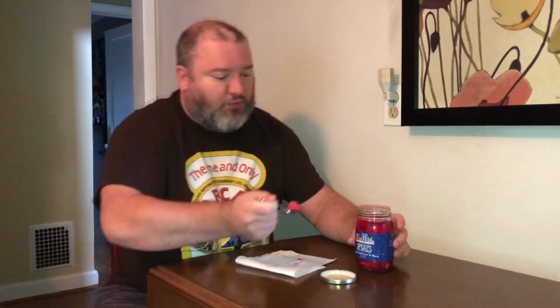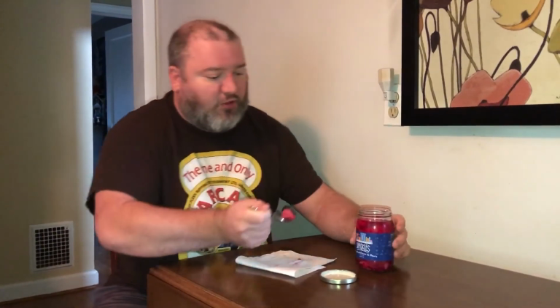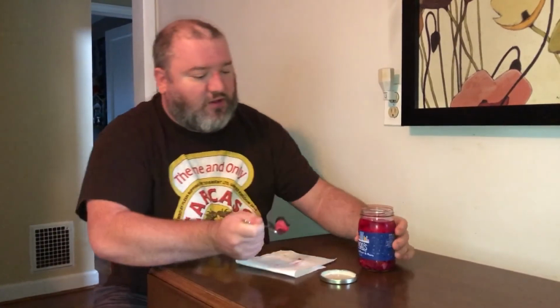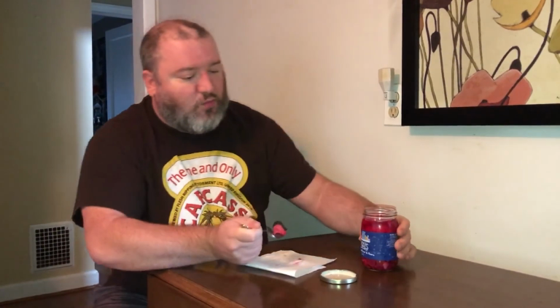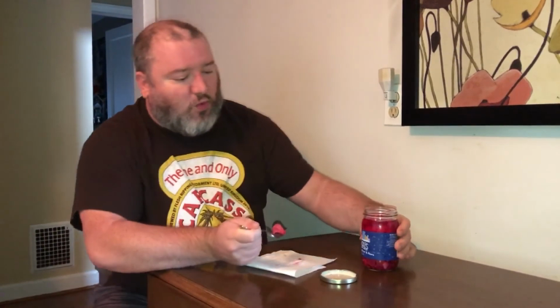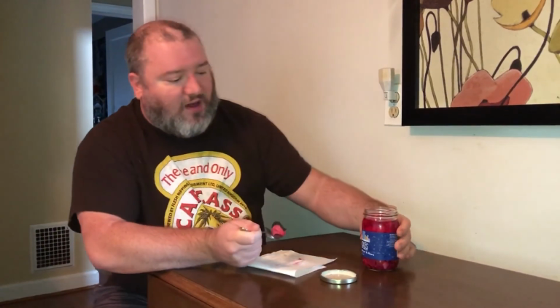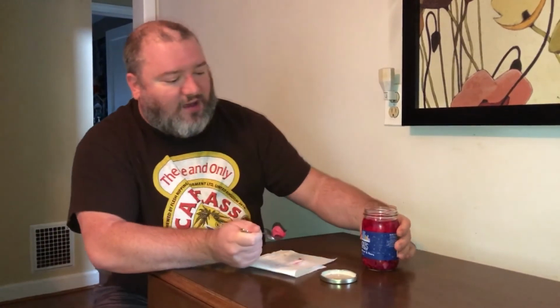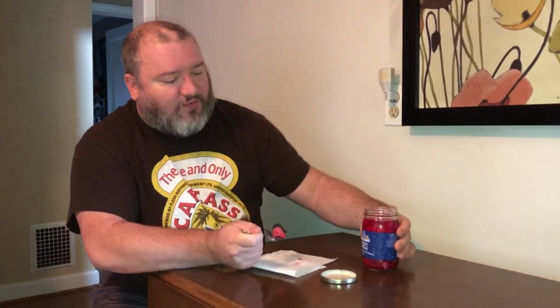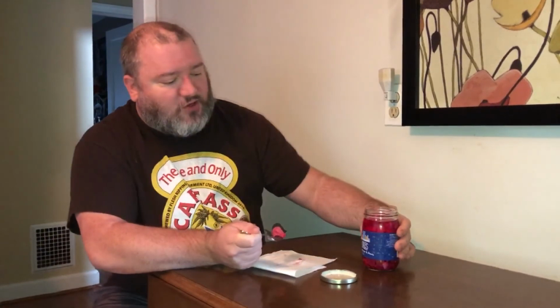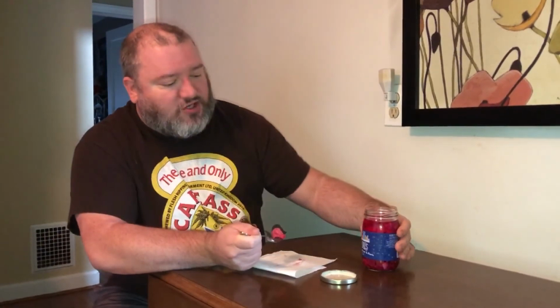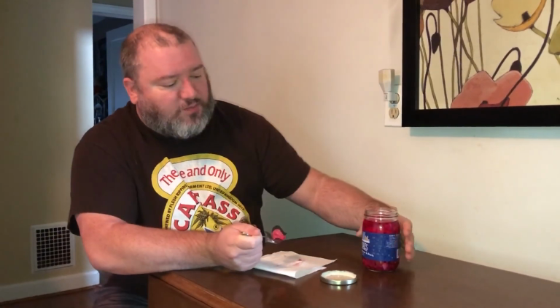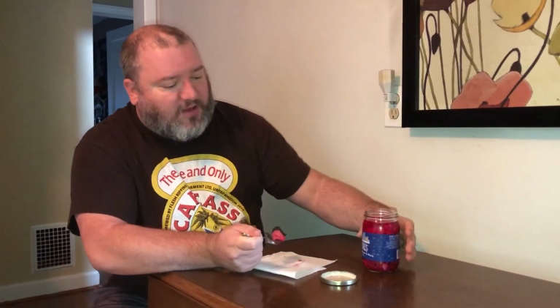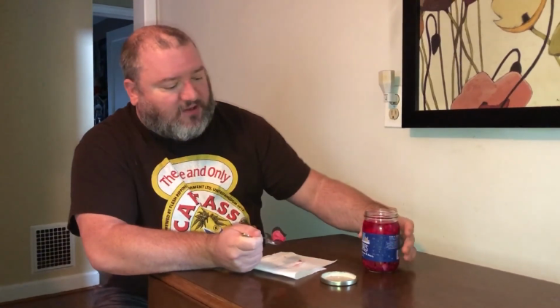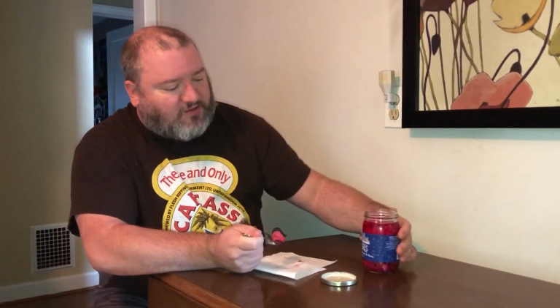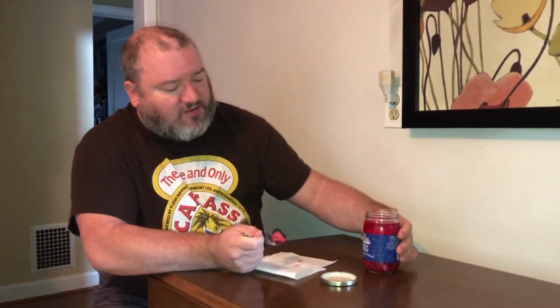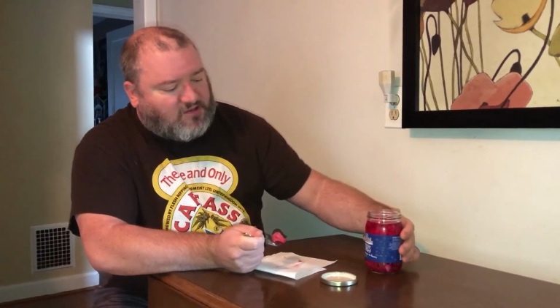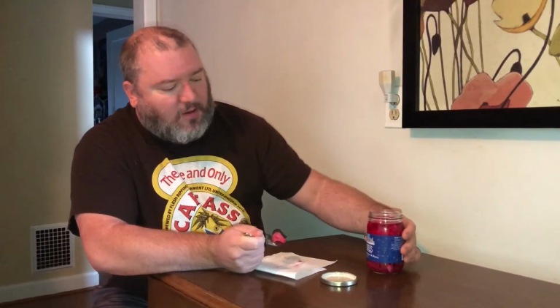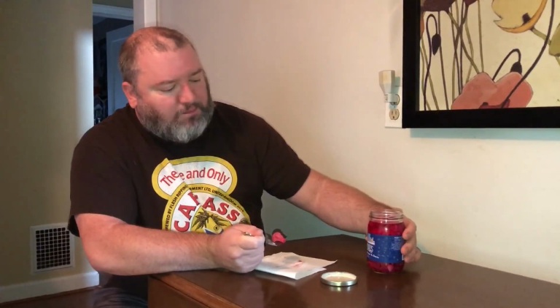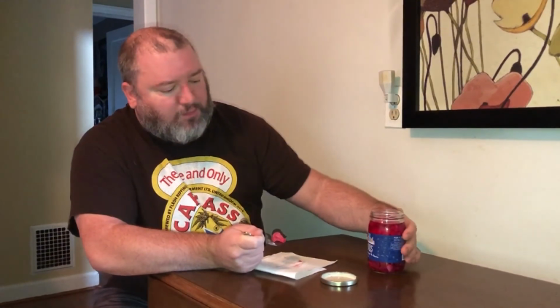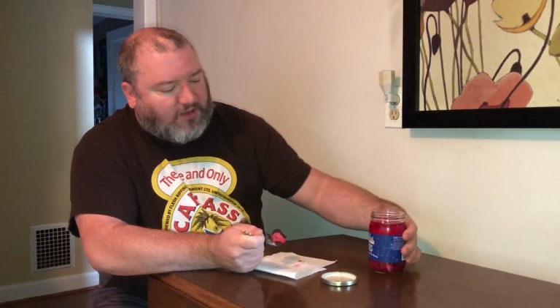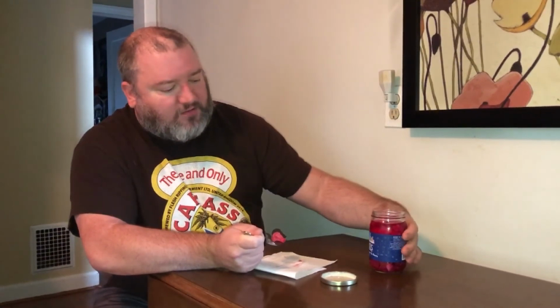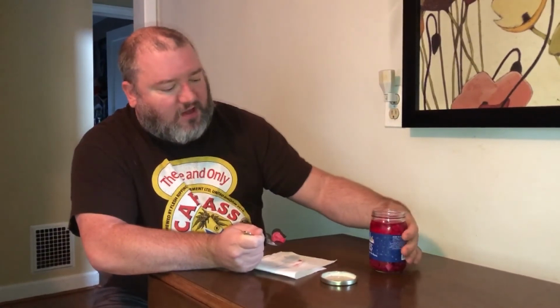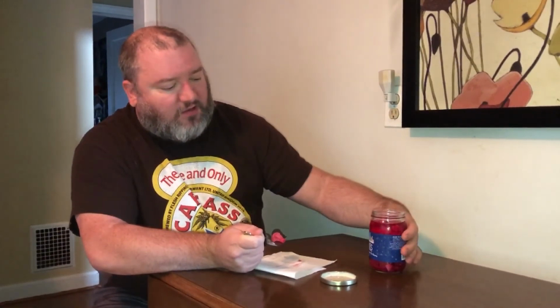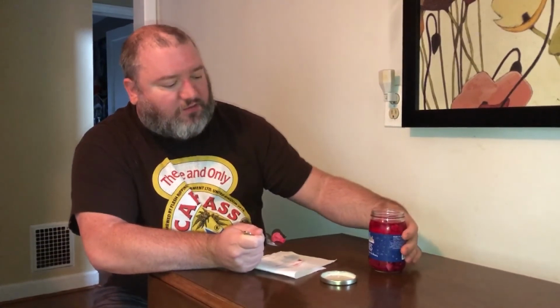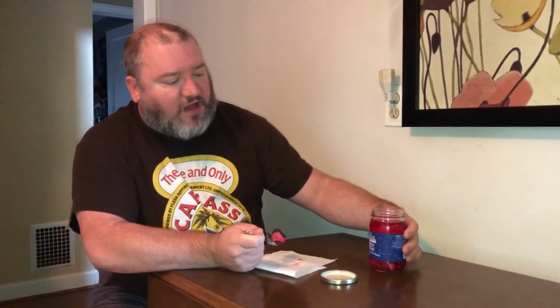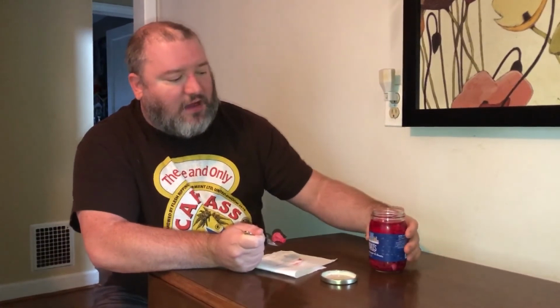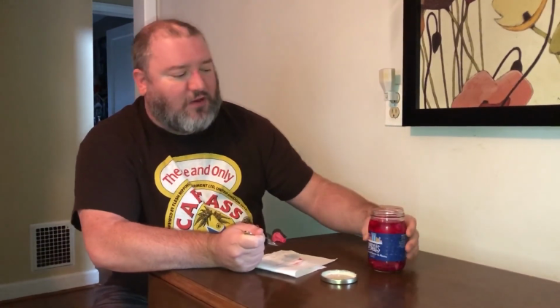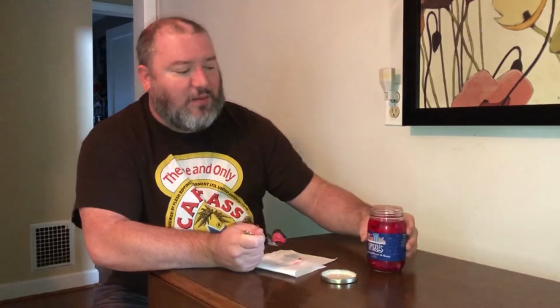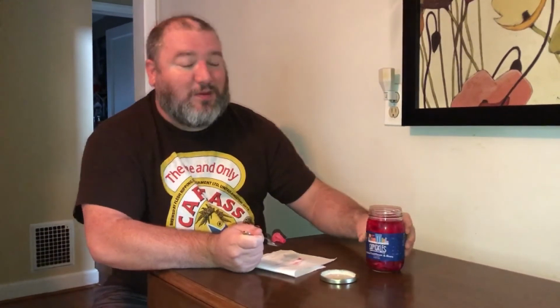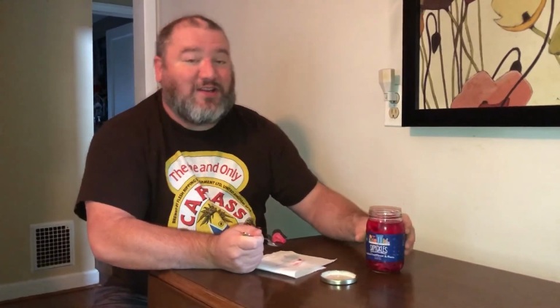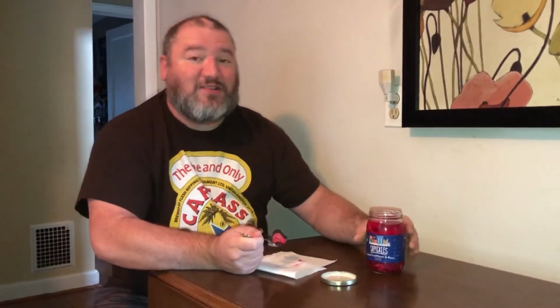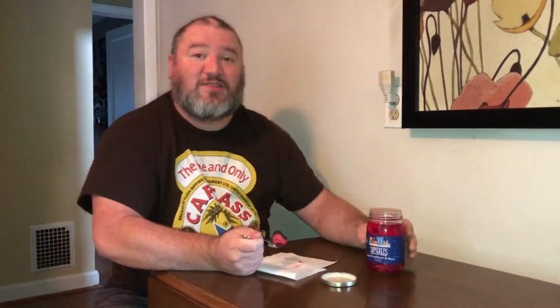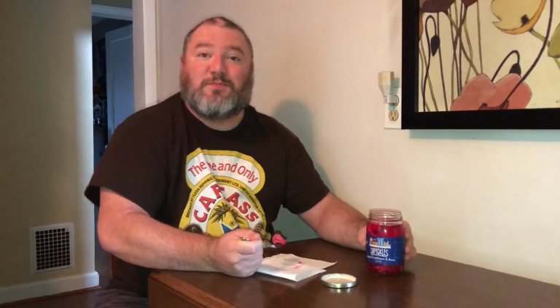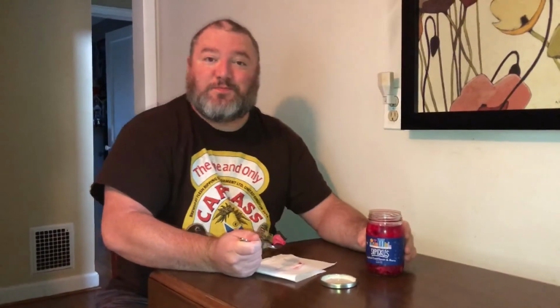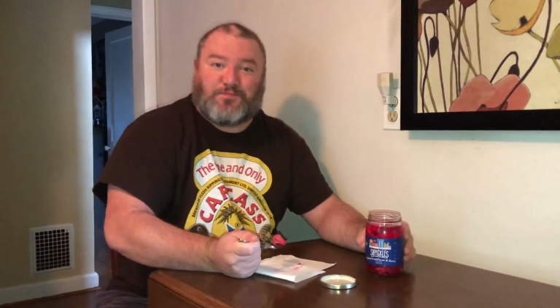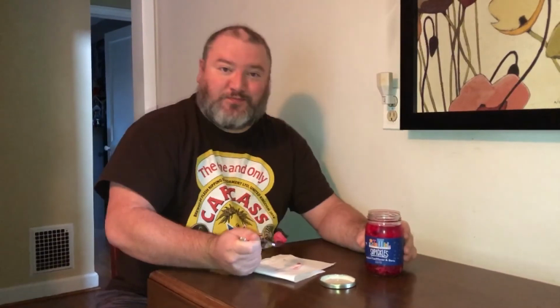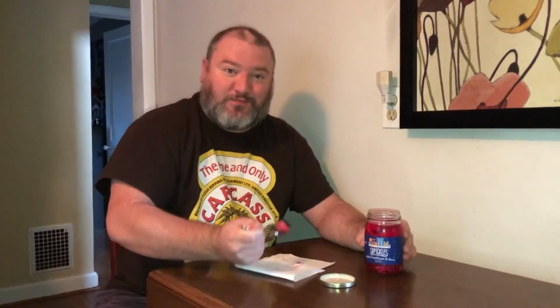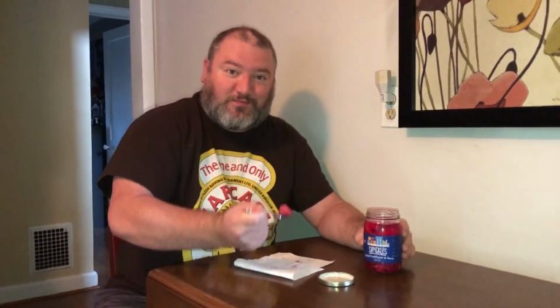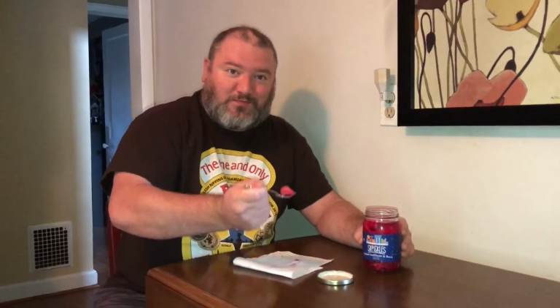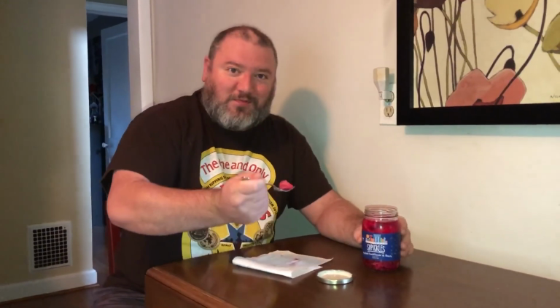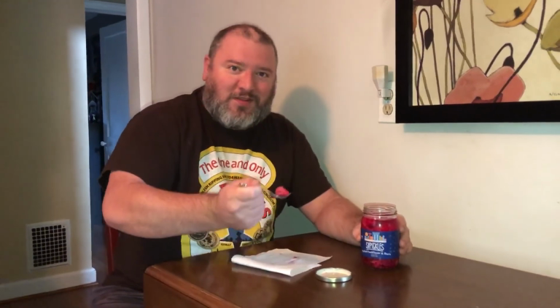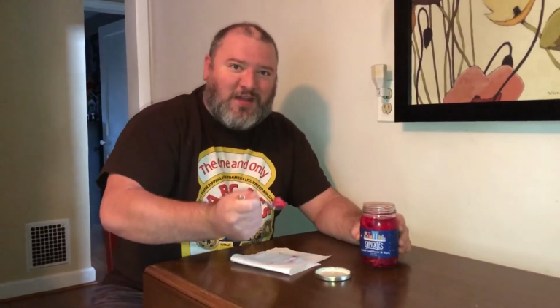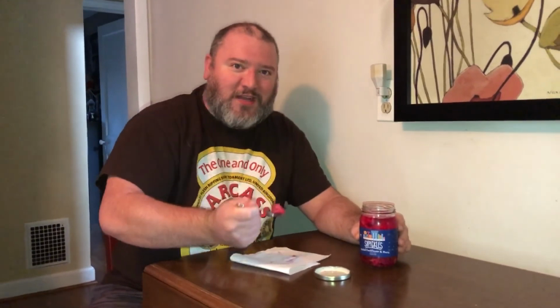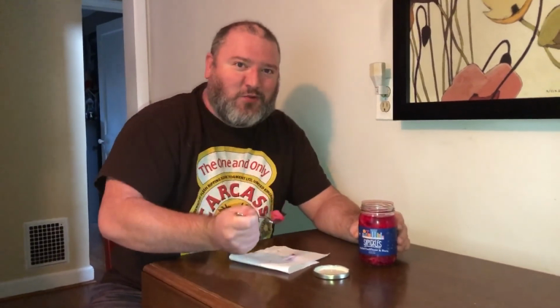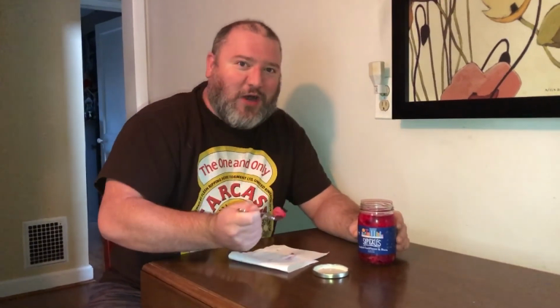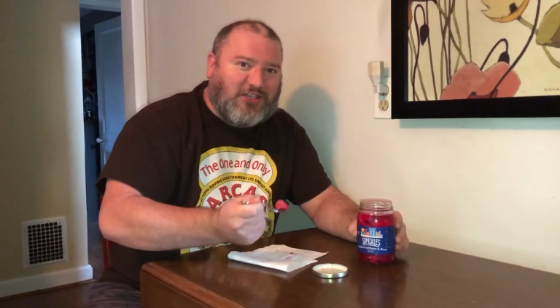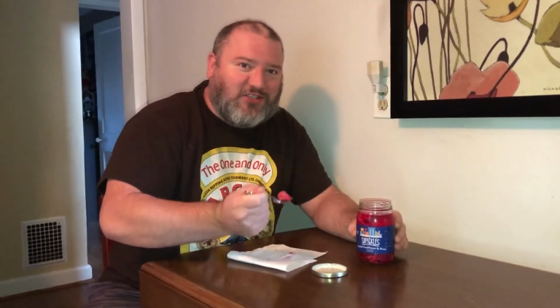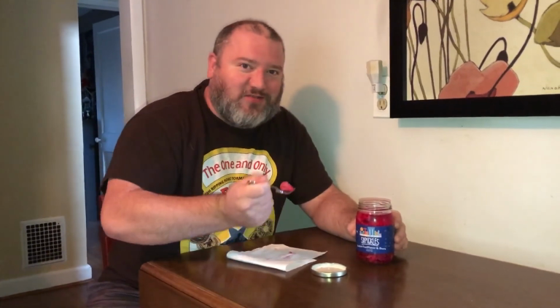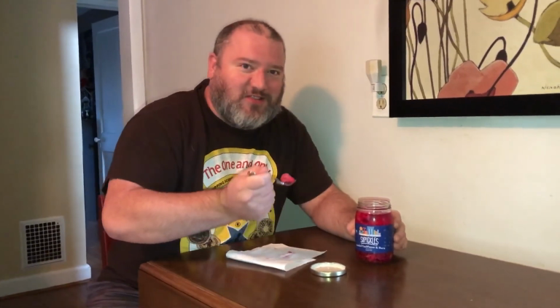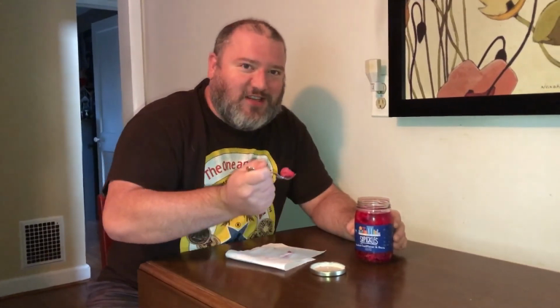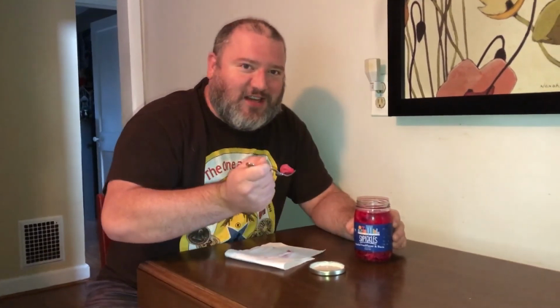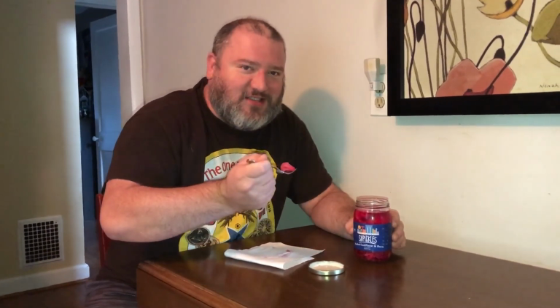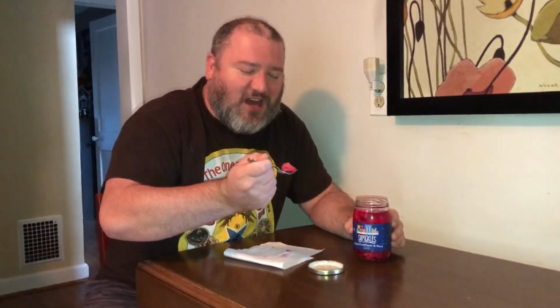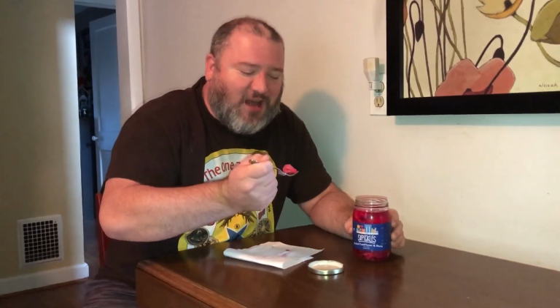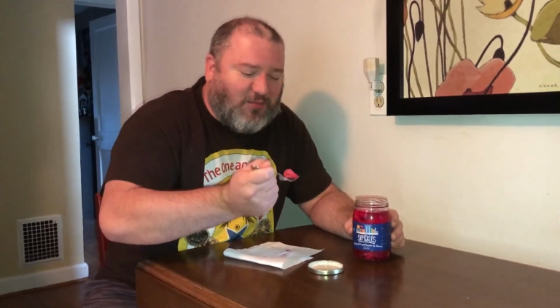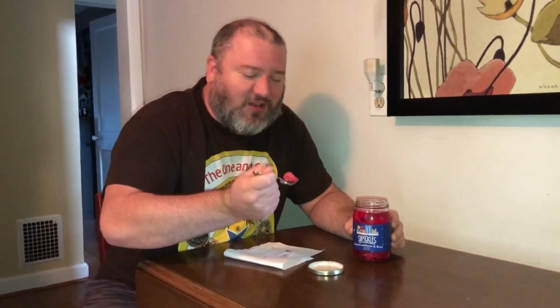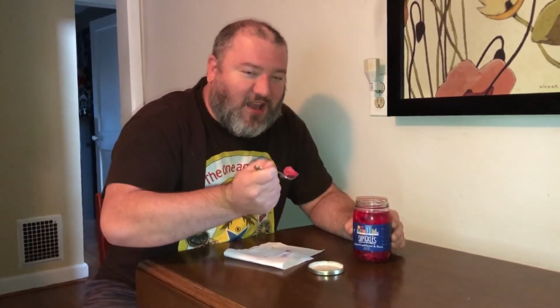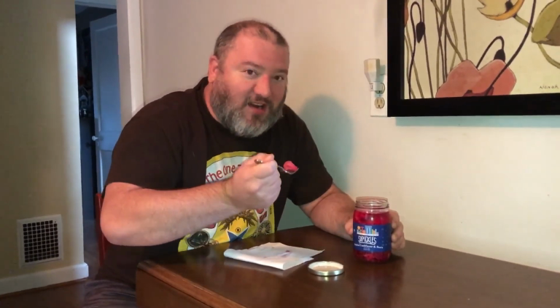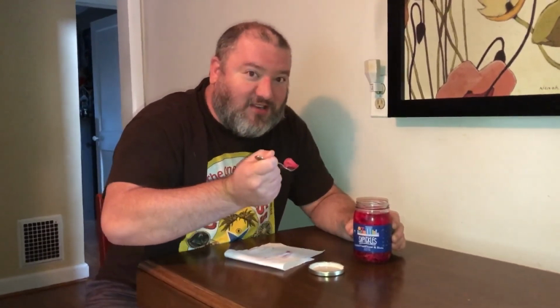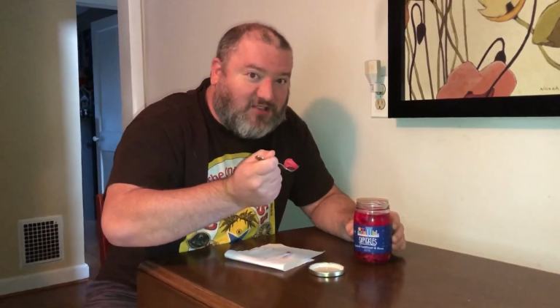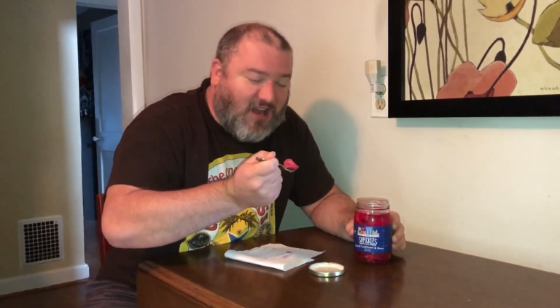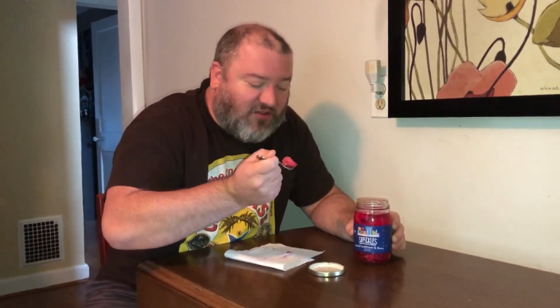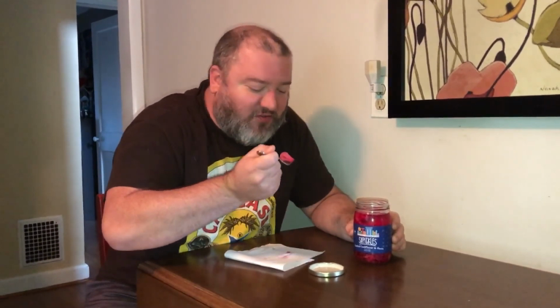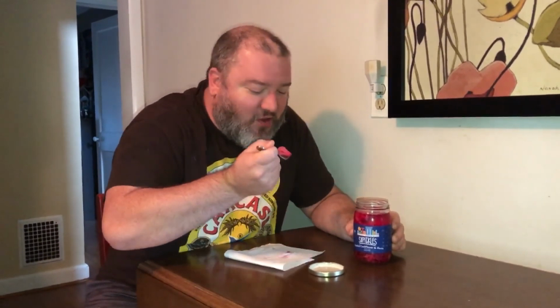Brooklyn Whatever Pickles — pickled cauliflower and beets. Thanks for watching. See you next time on Candy and Snack Review.